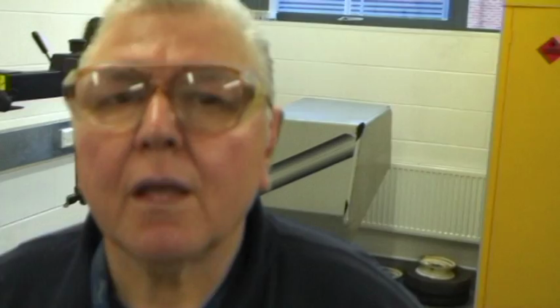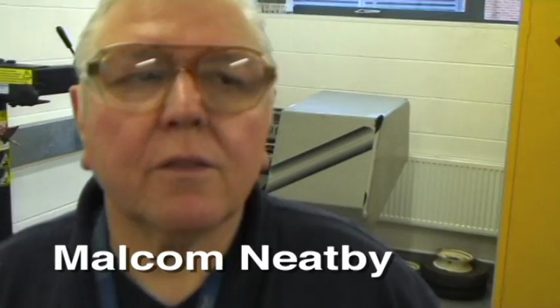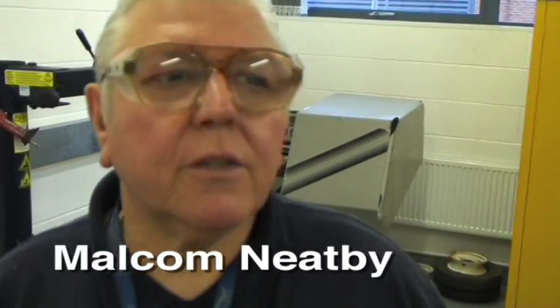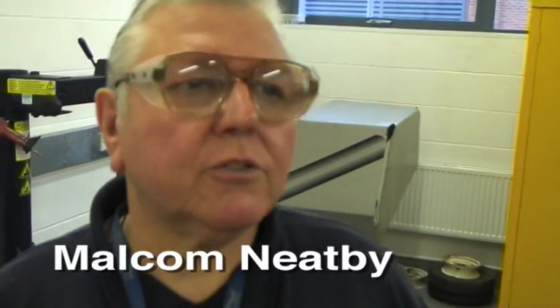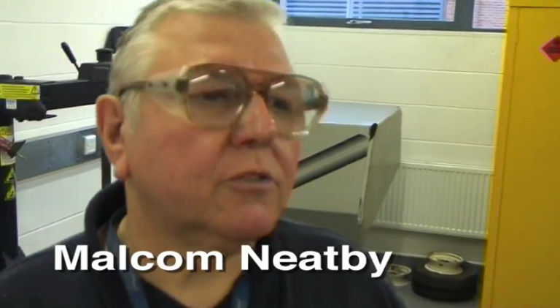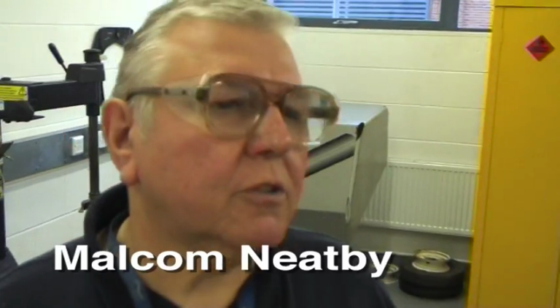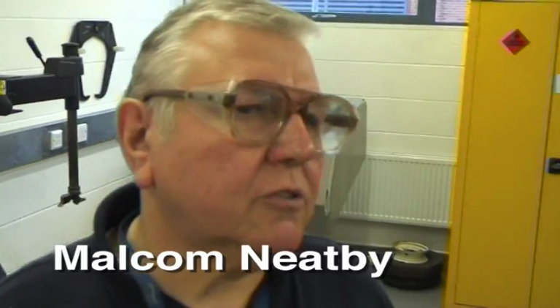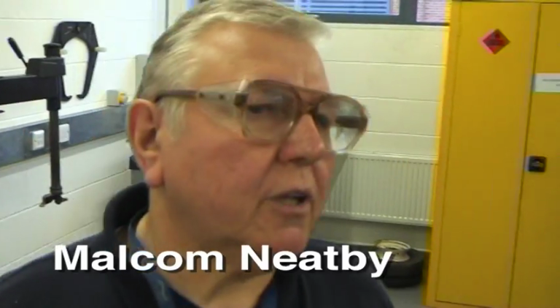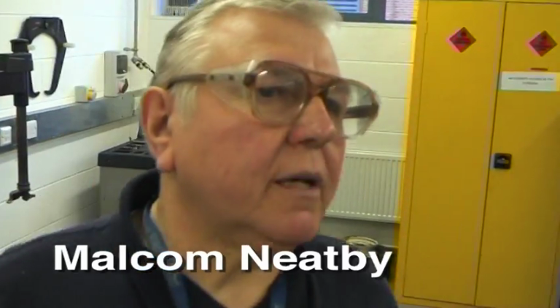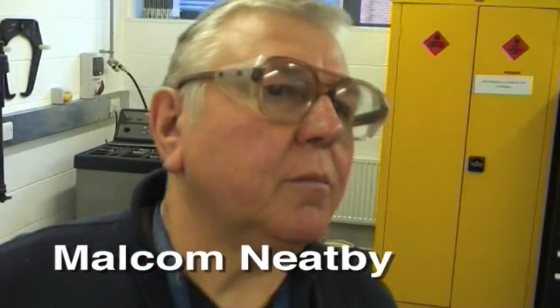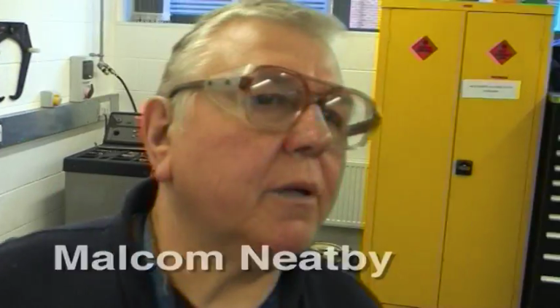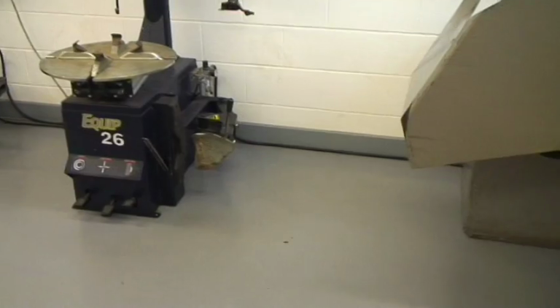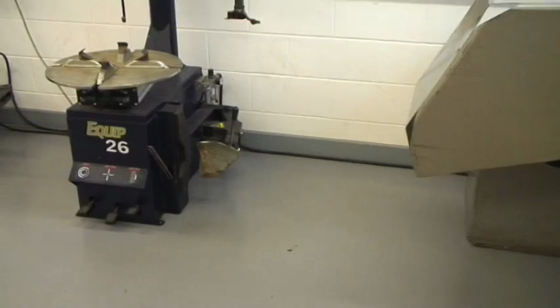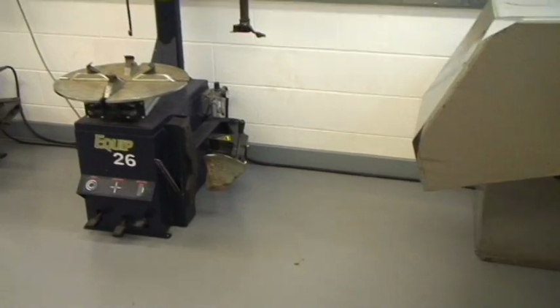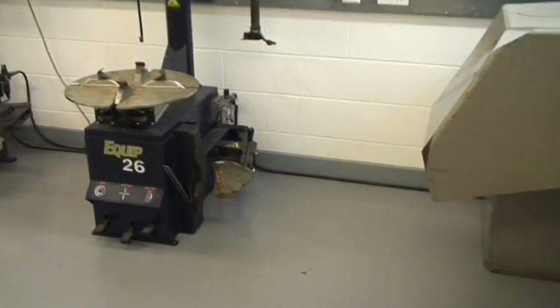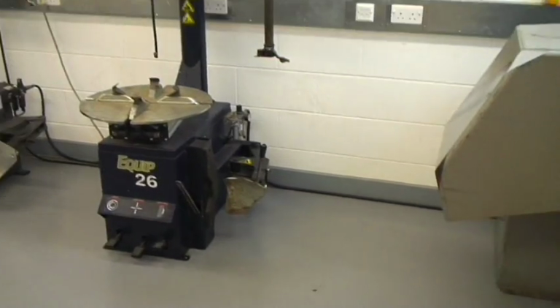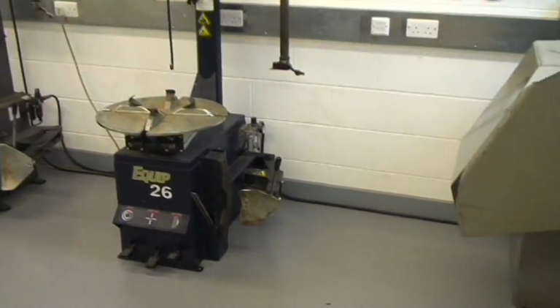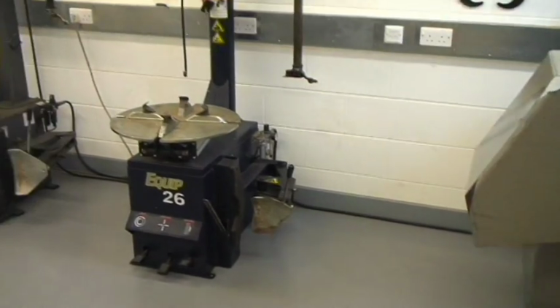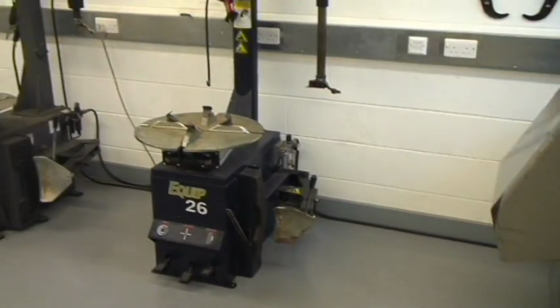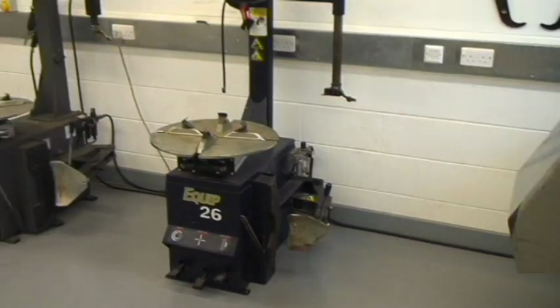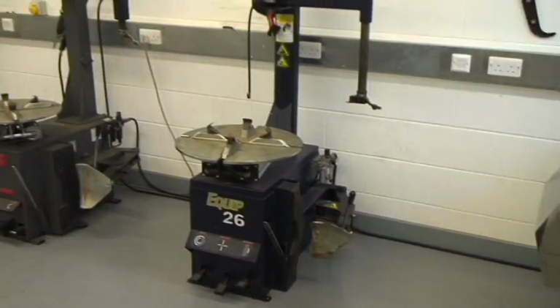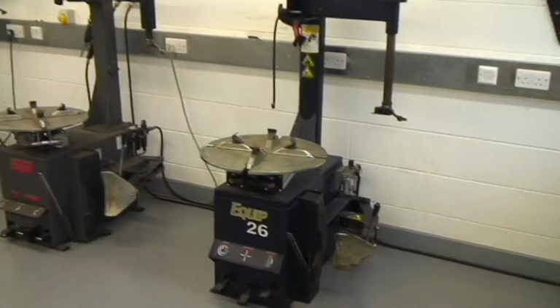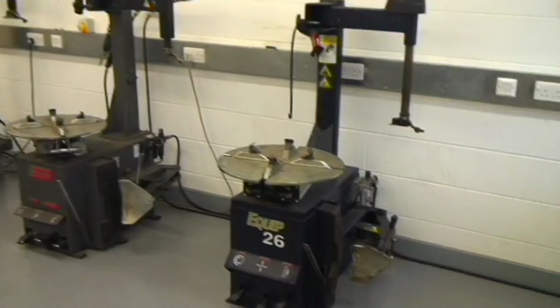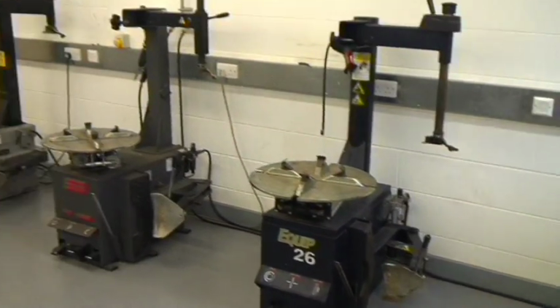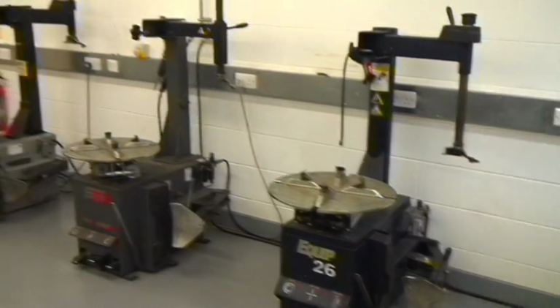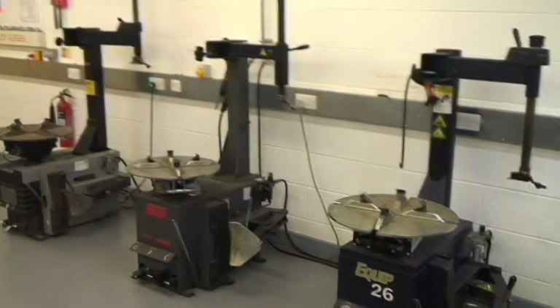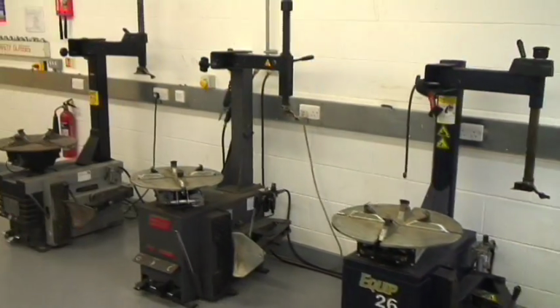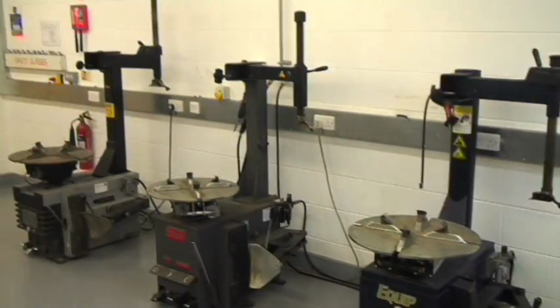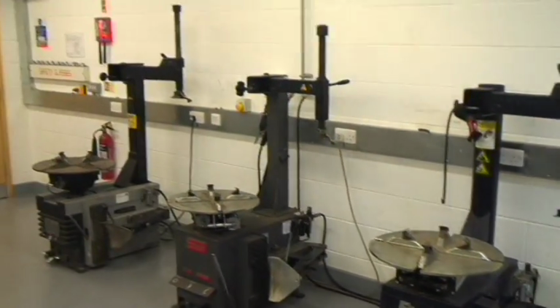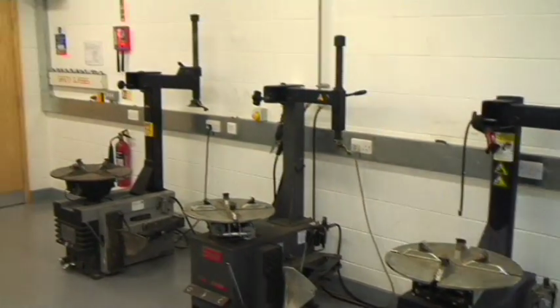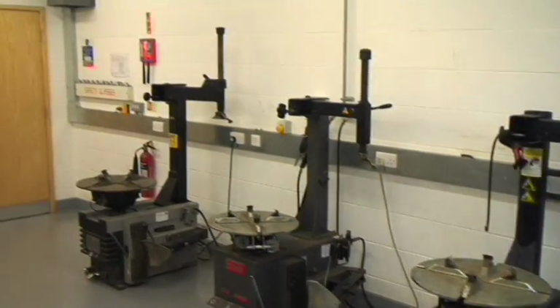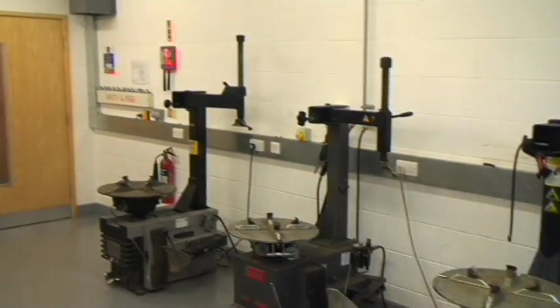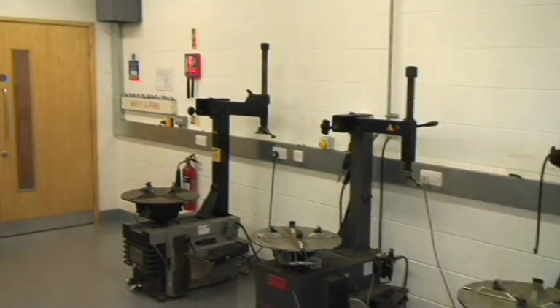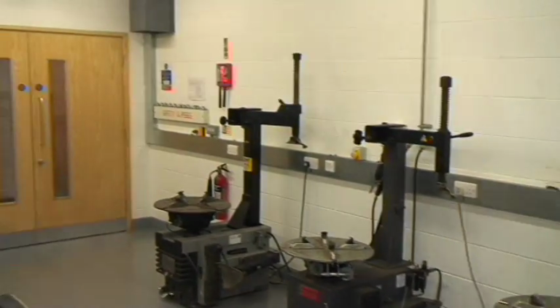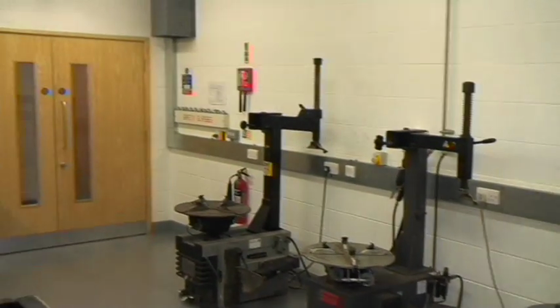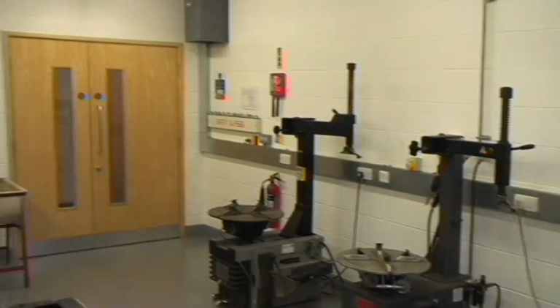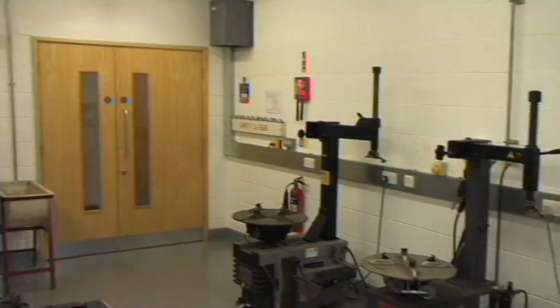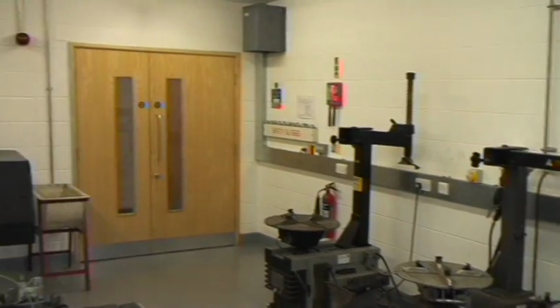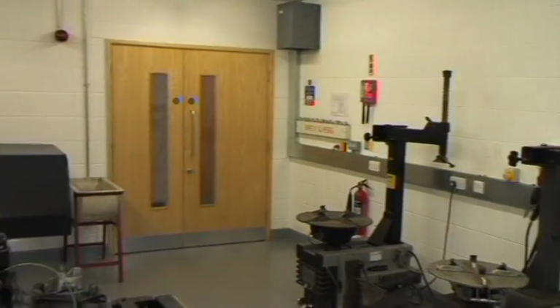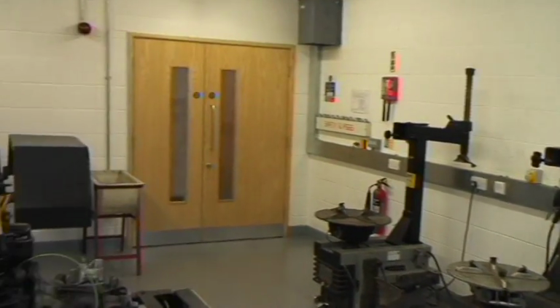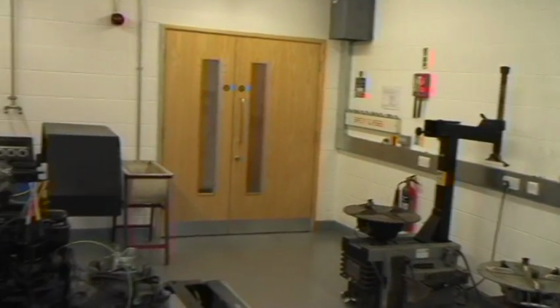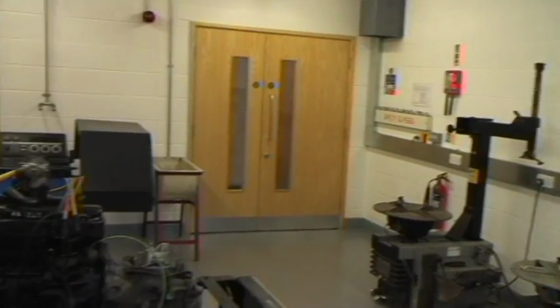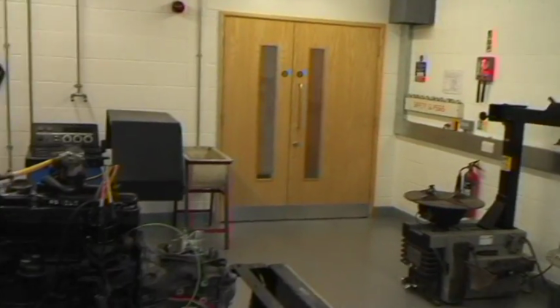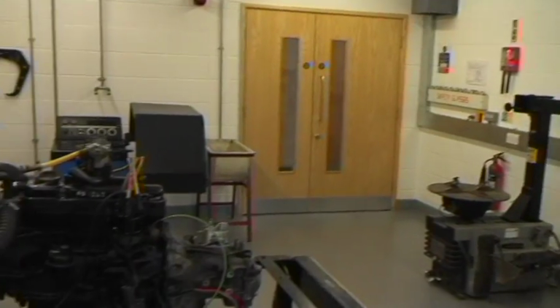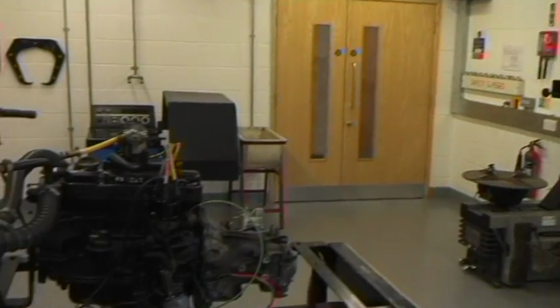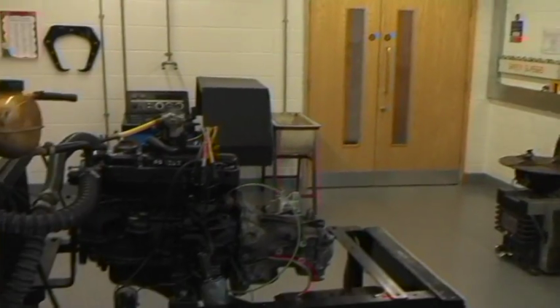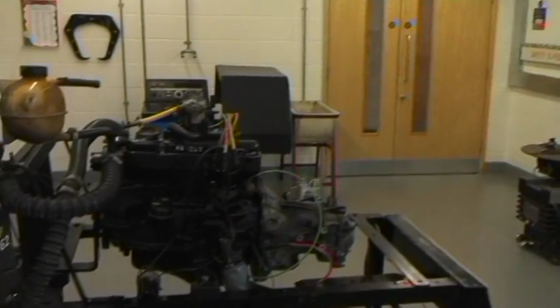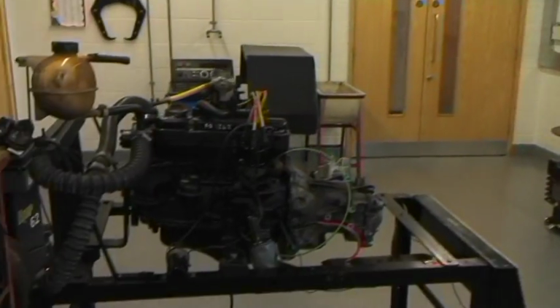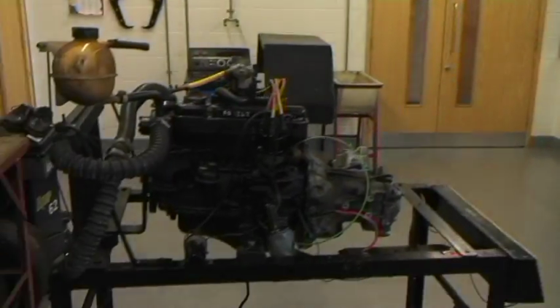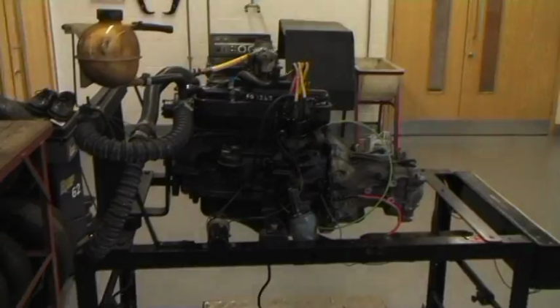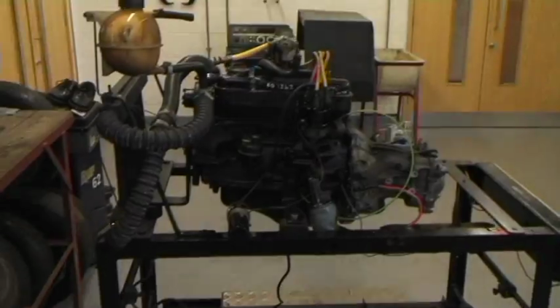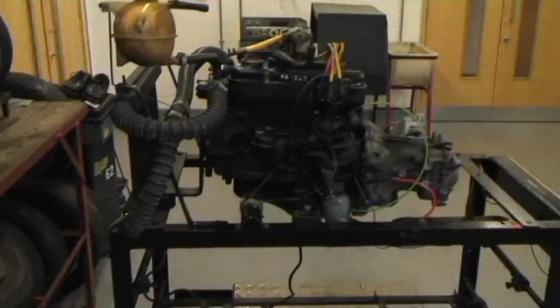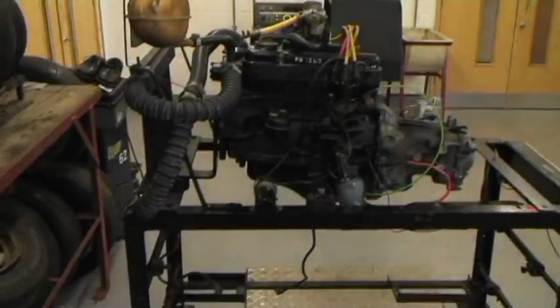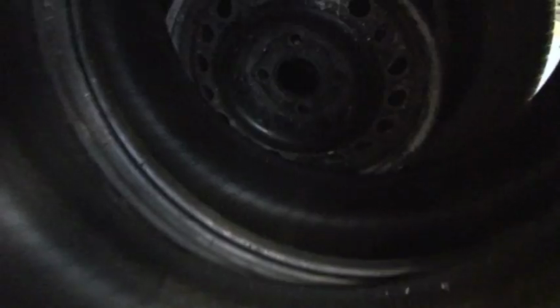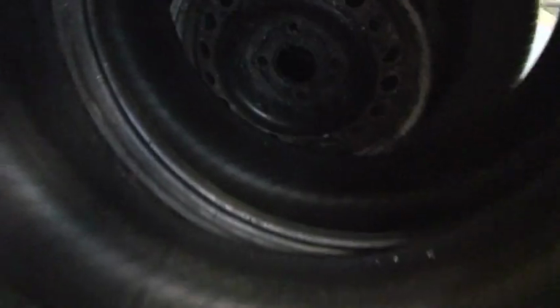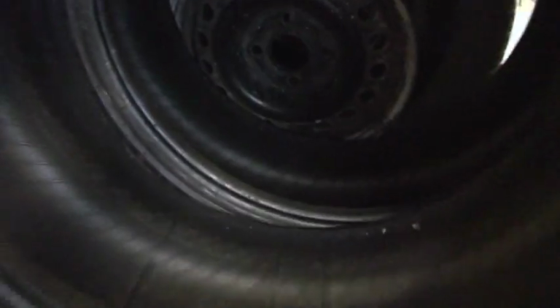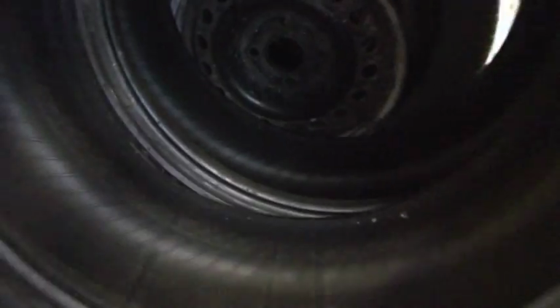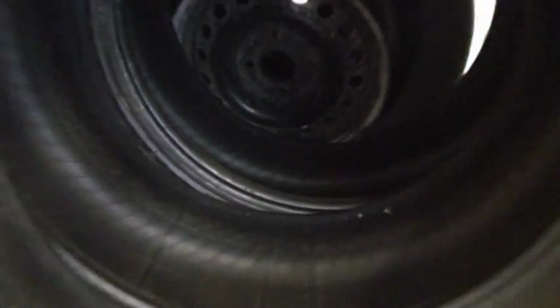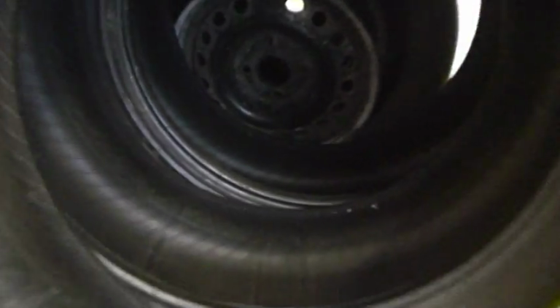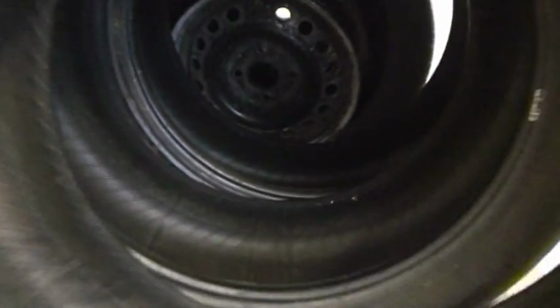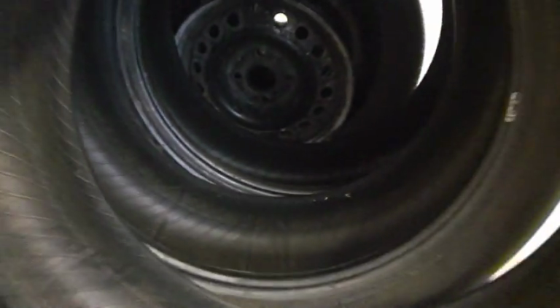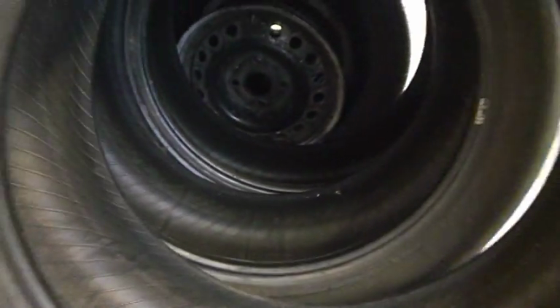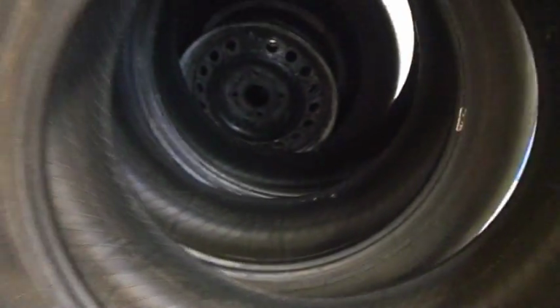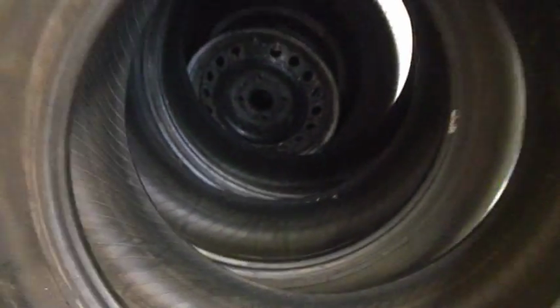This is the tyre bay. This is where the lads learn how to do punctures and how to take the tyres off the wheels.